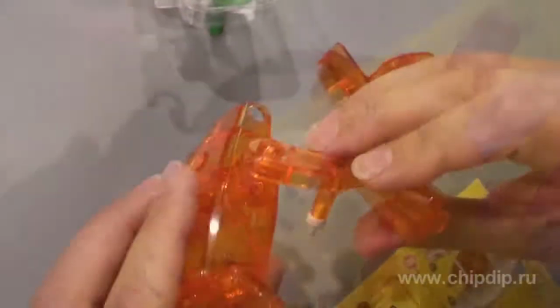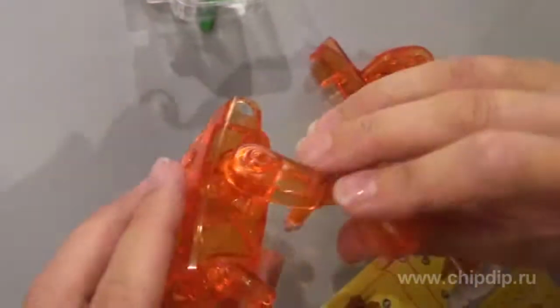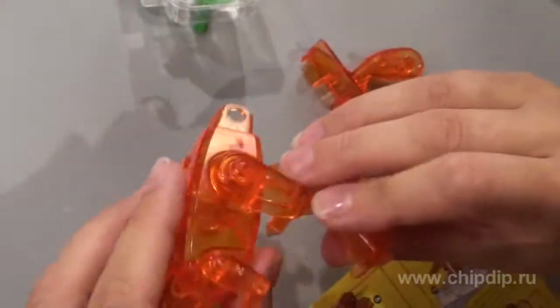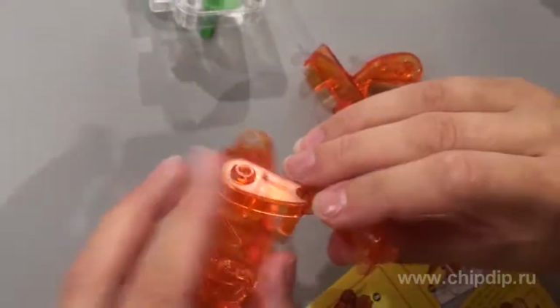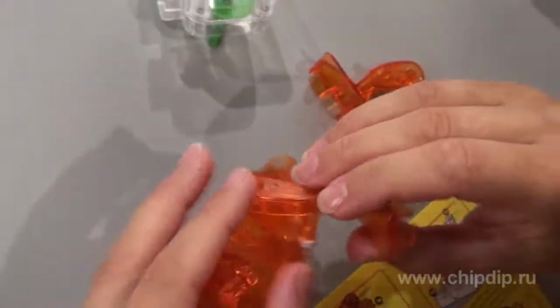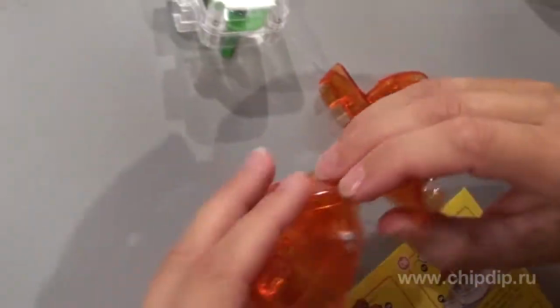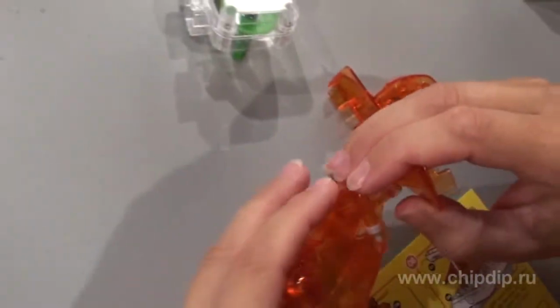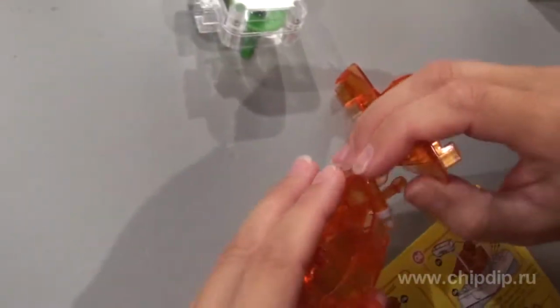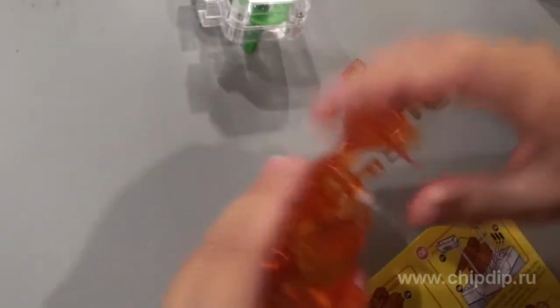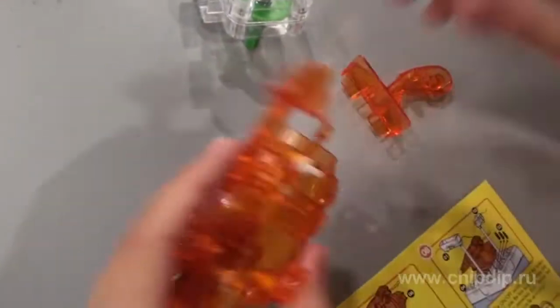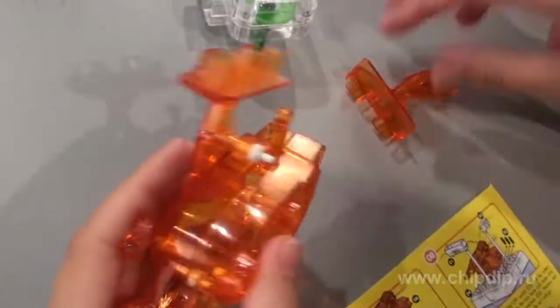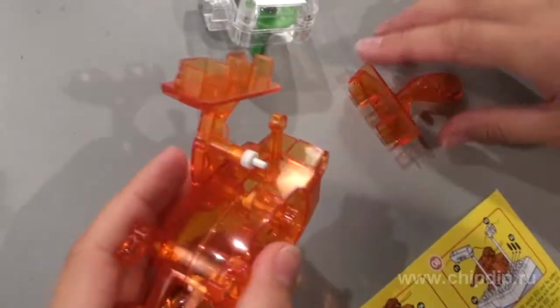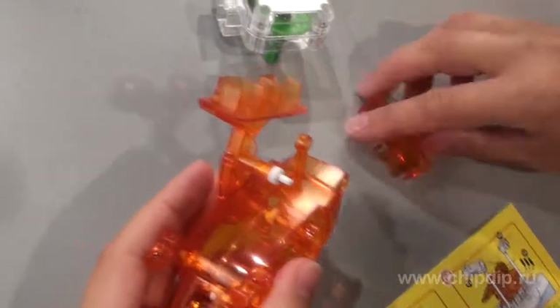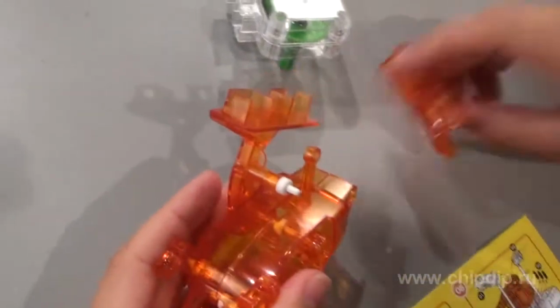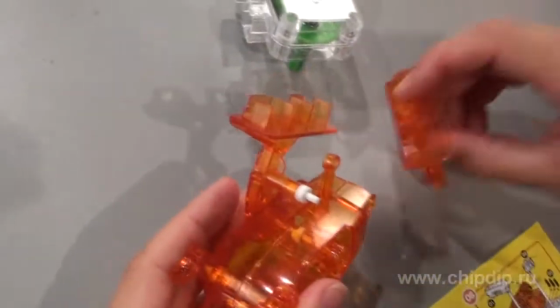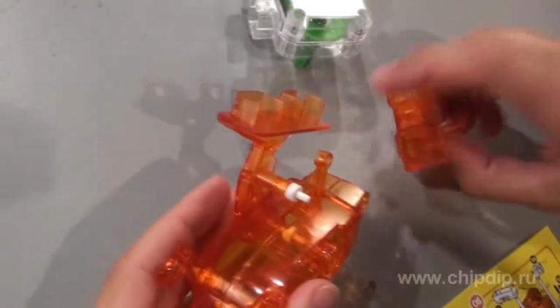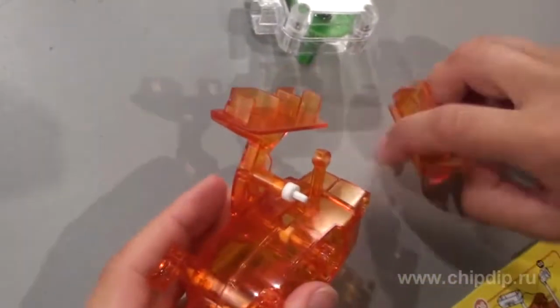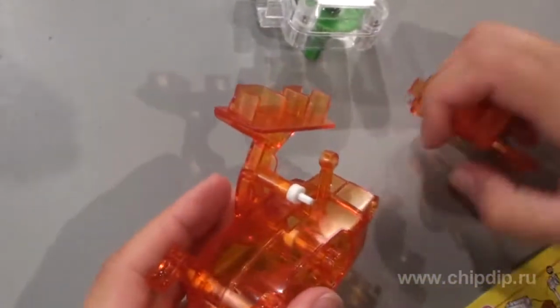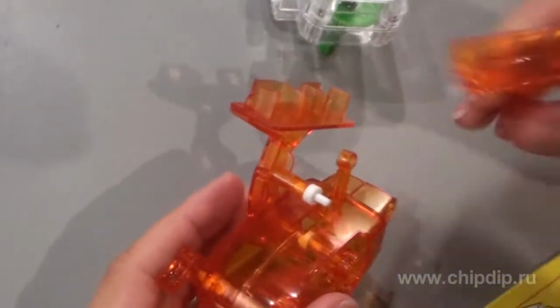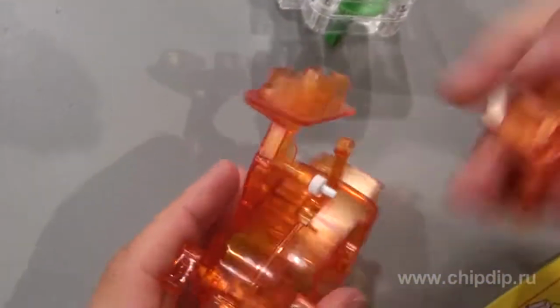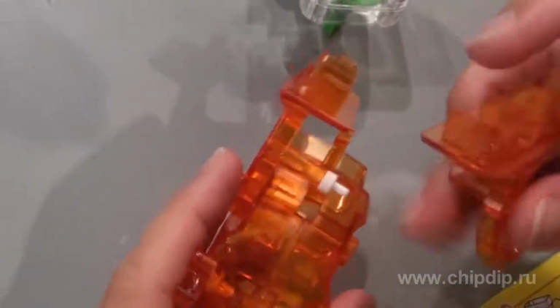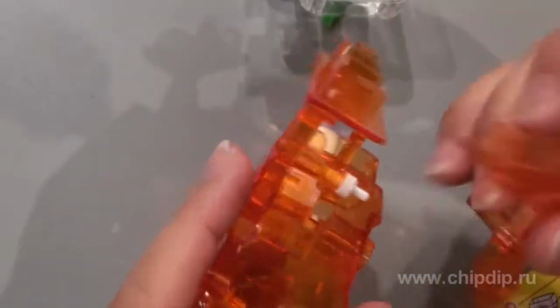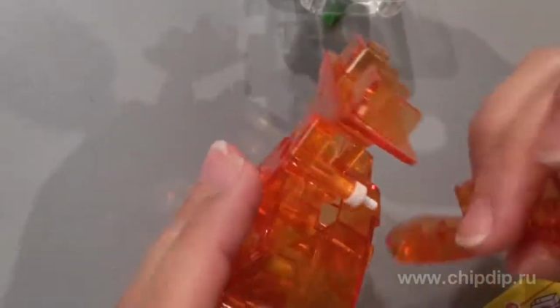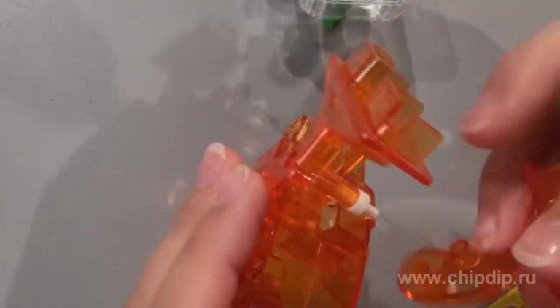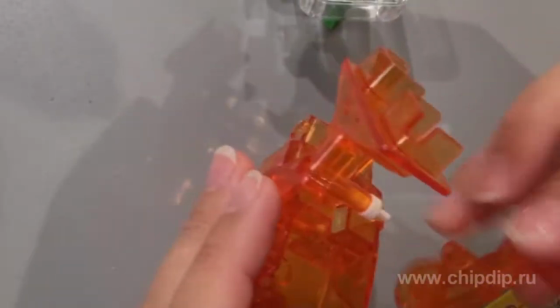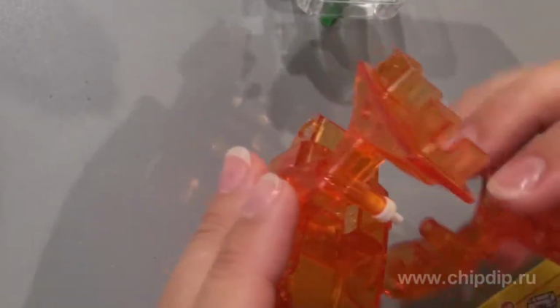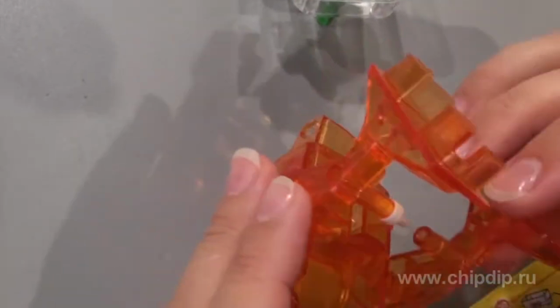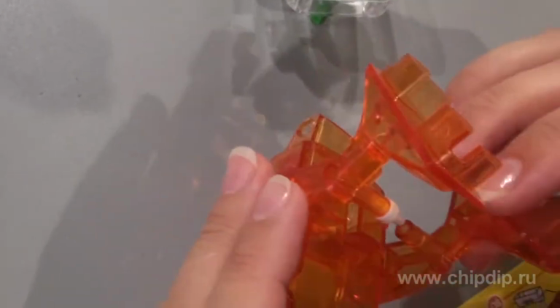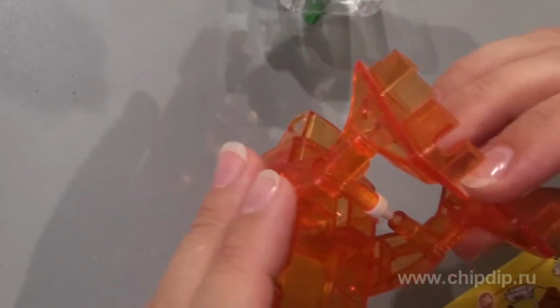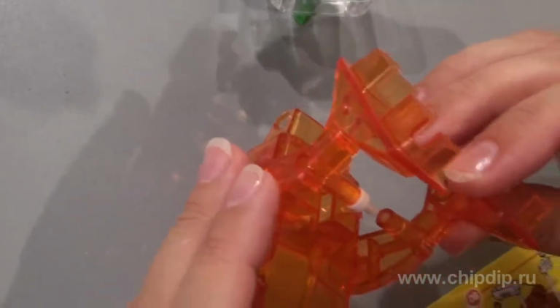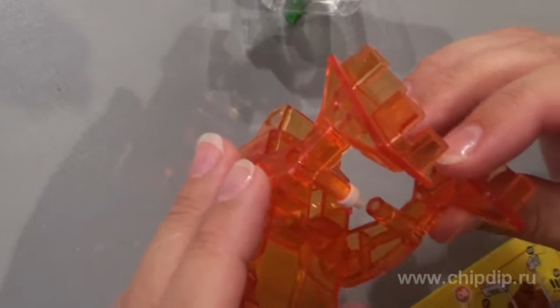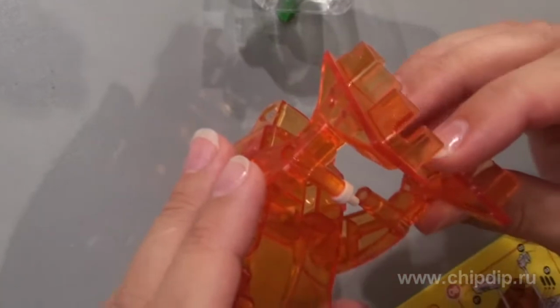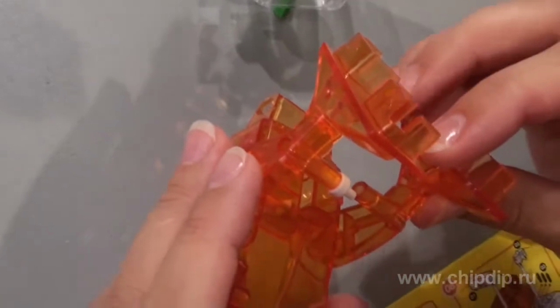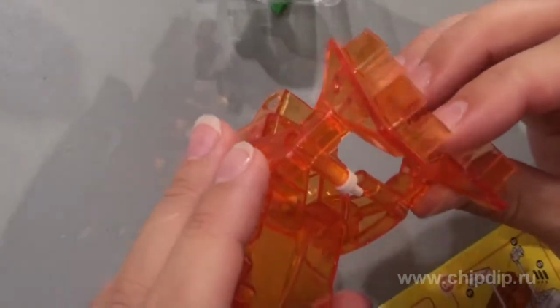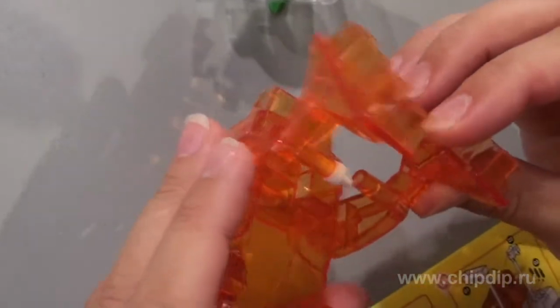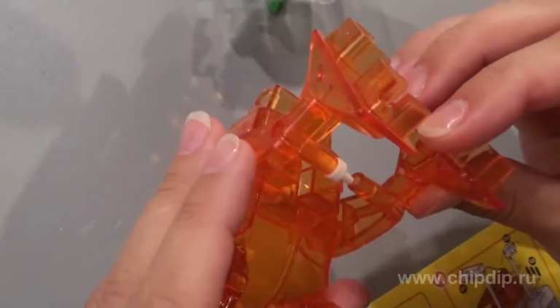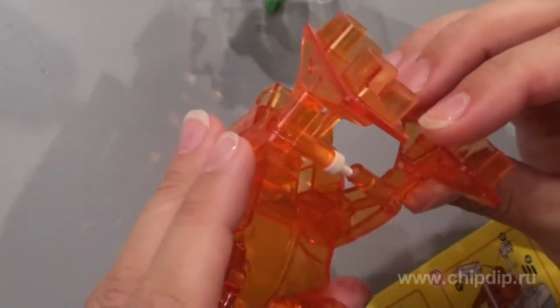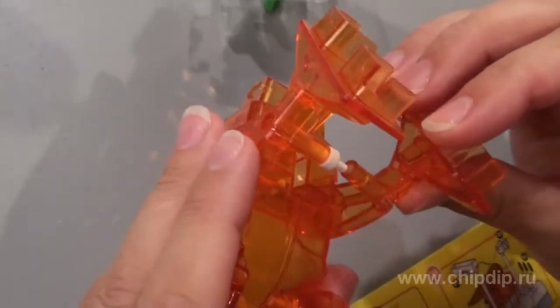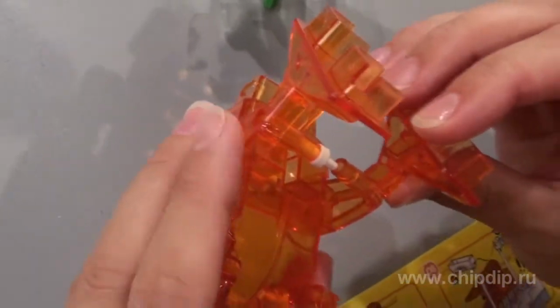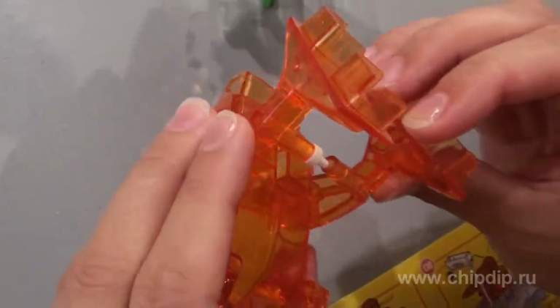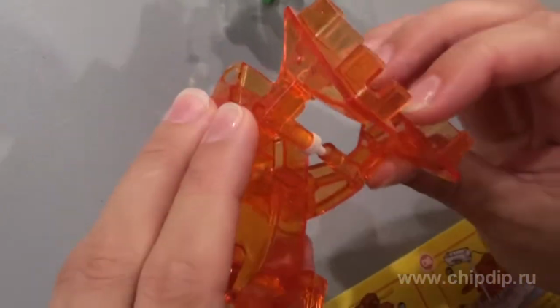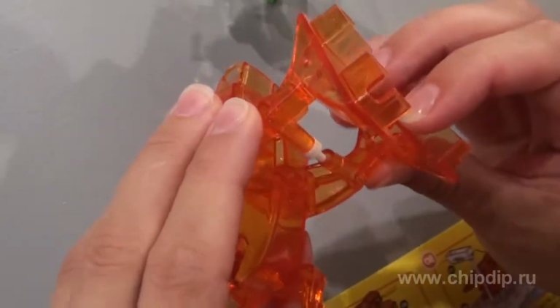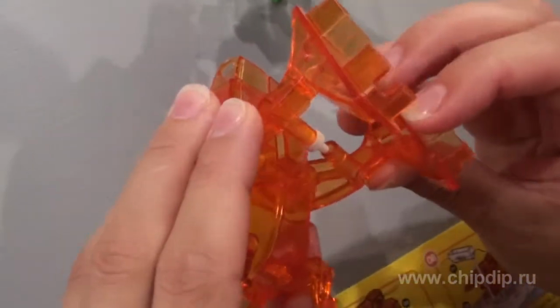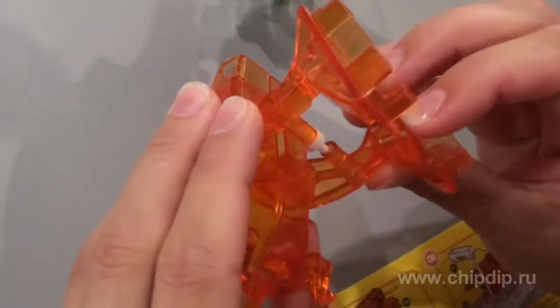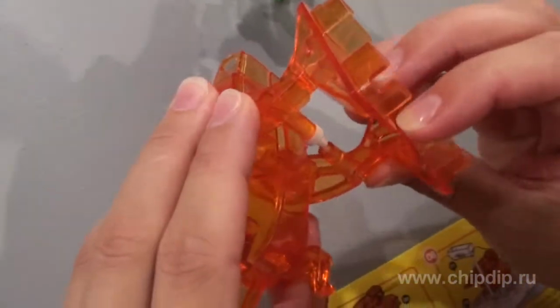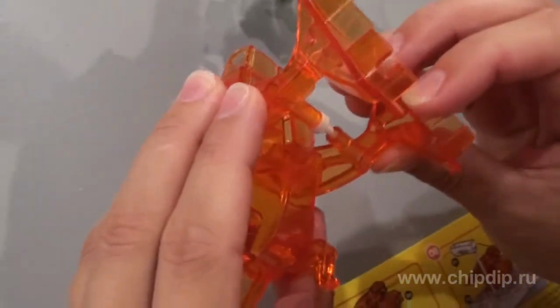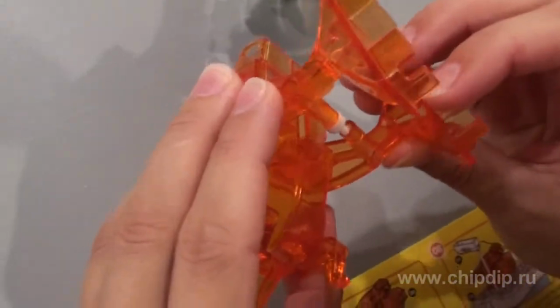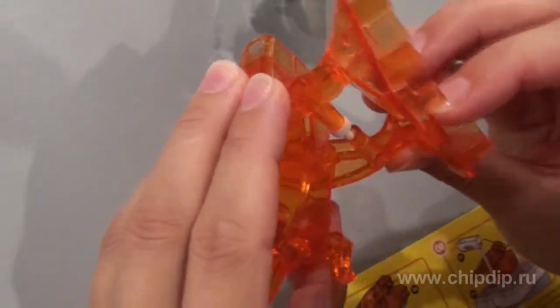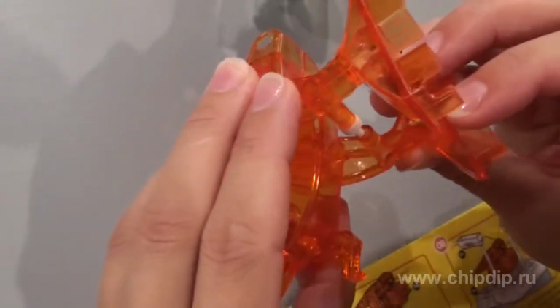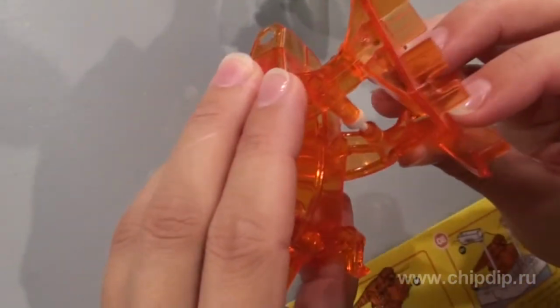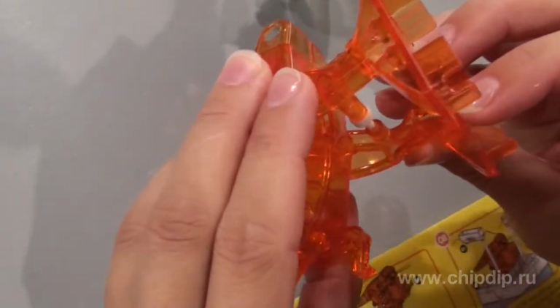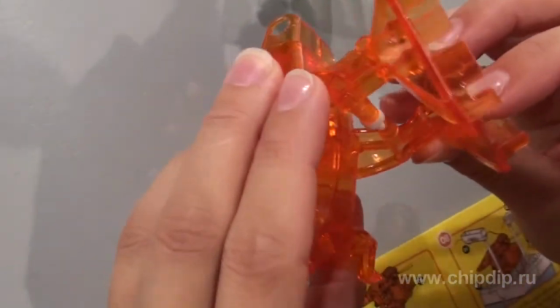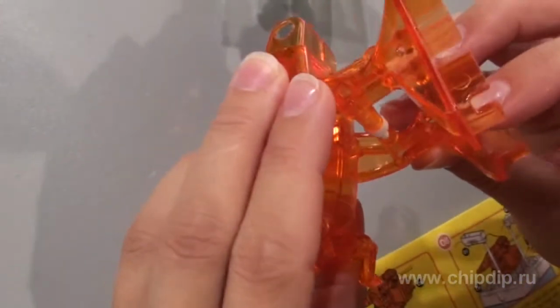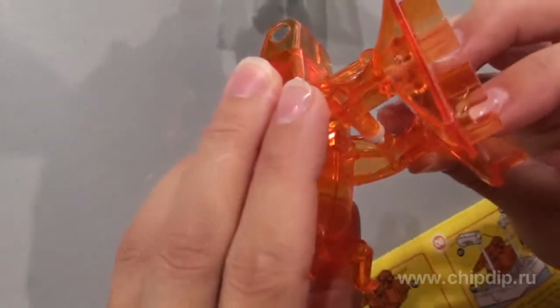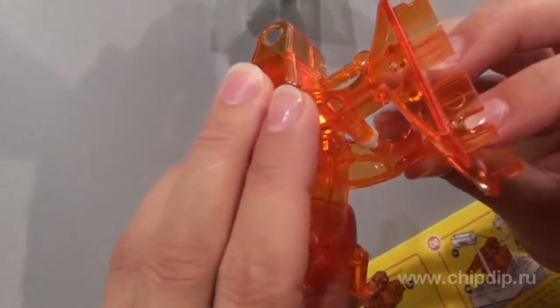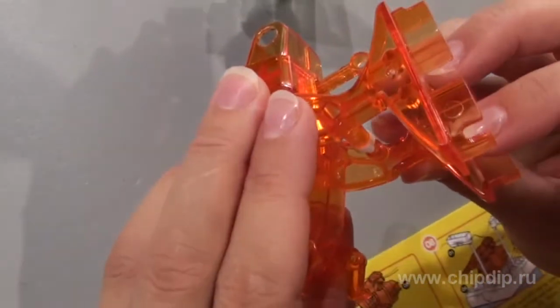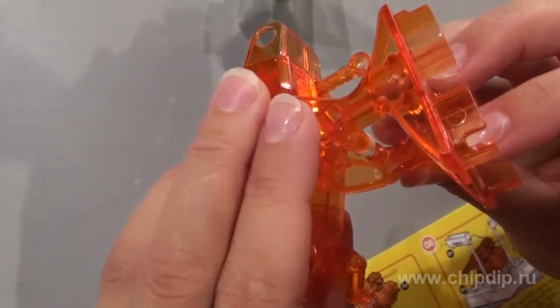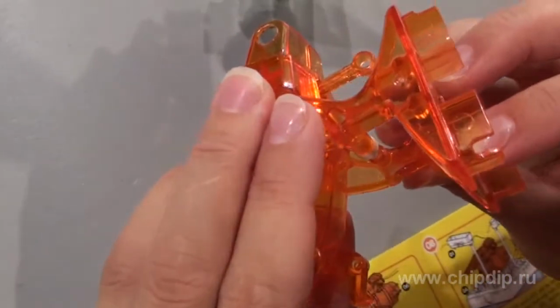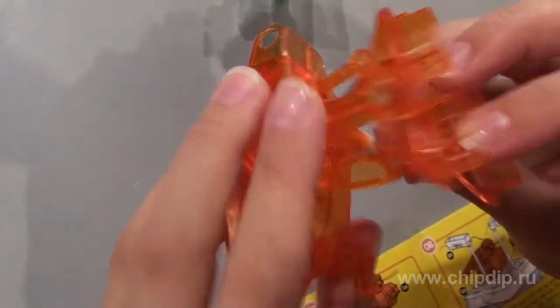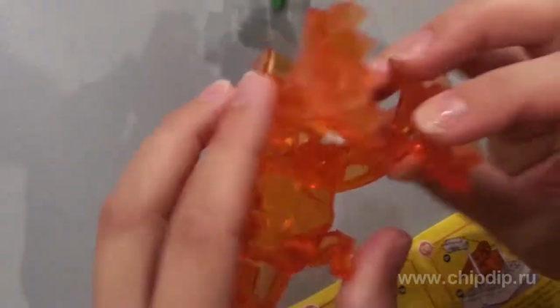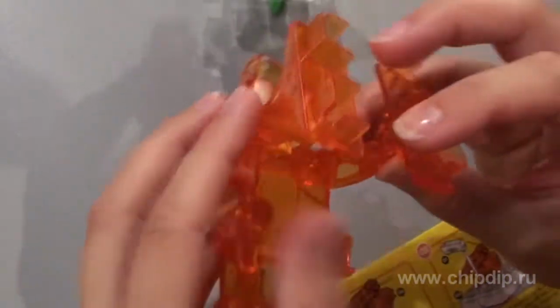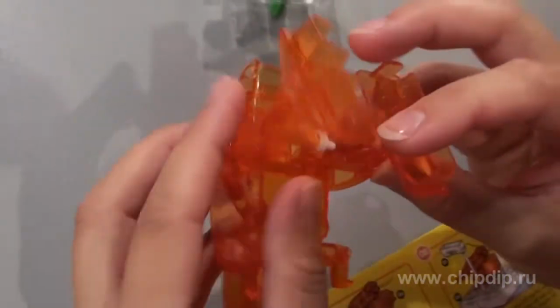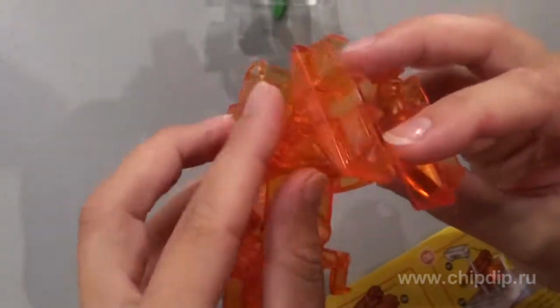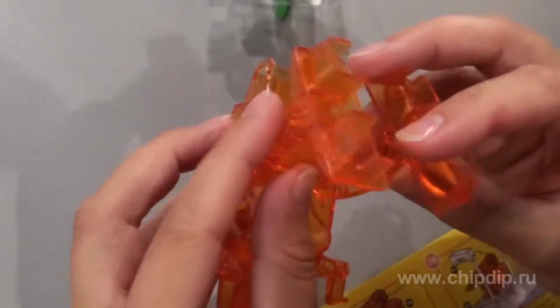Join the two lower paws to the body assembled. To join the lower paws, use the connecting clamps.